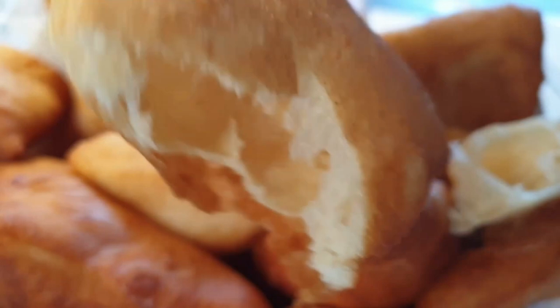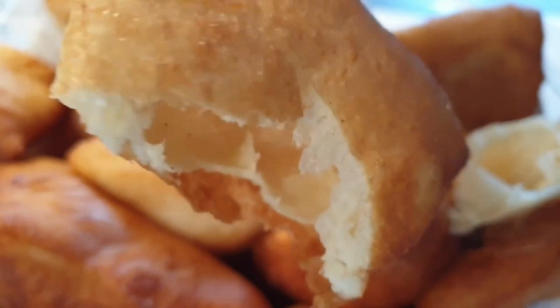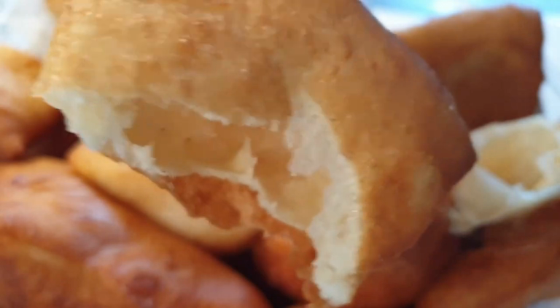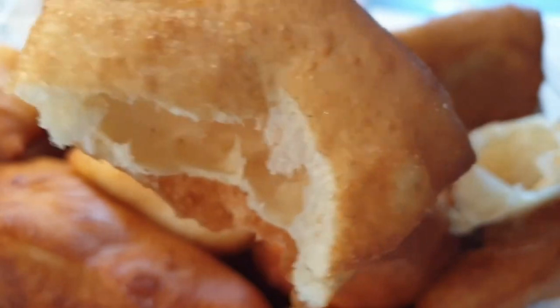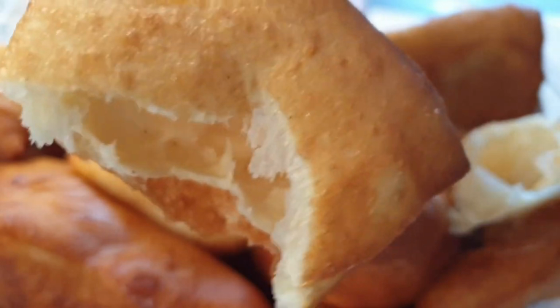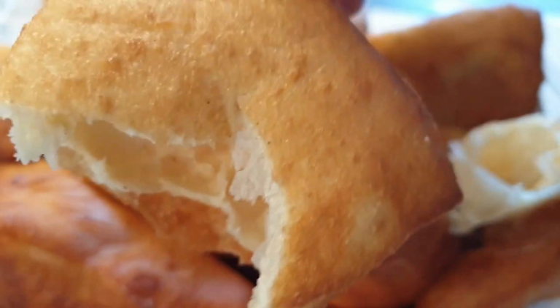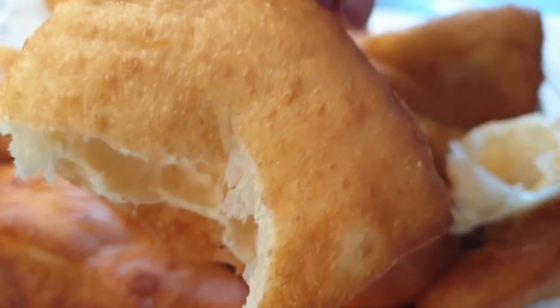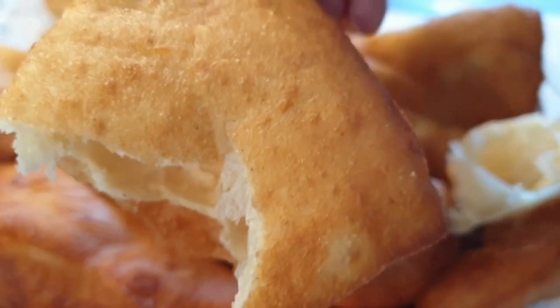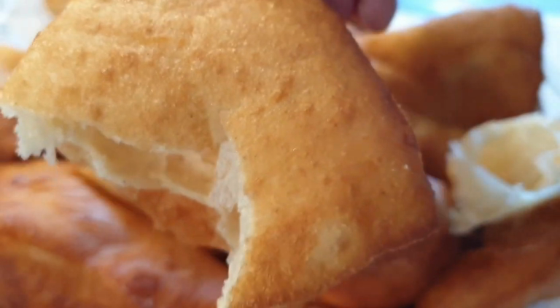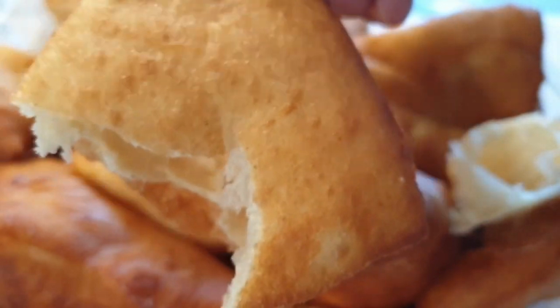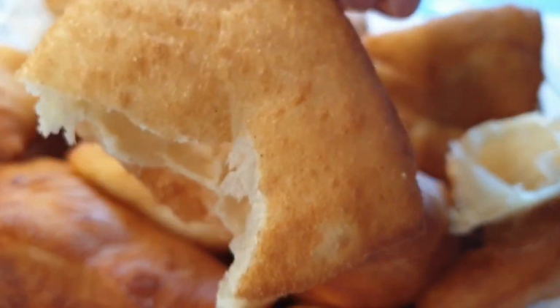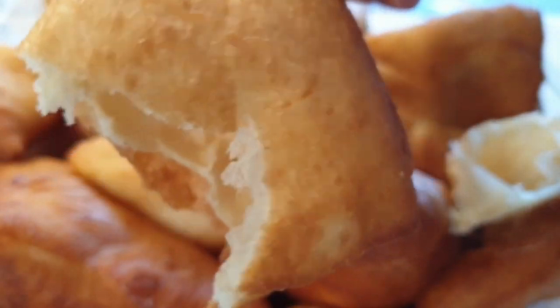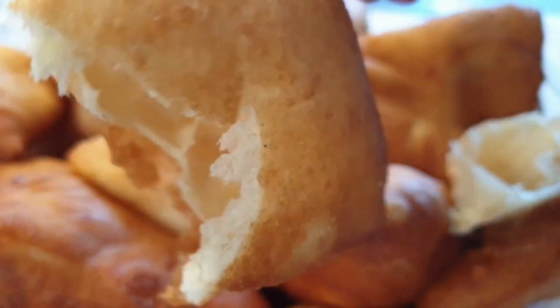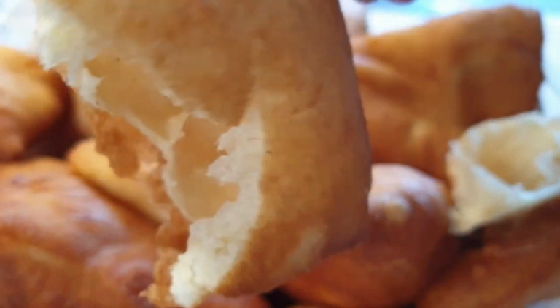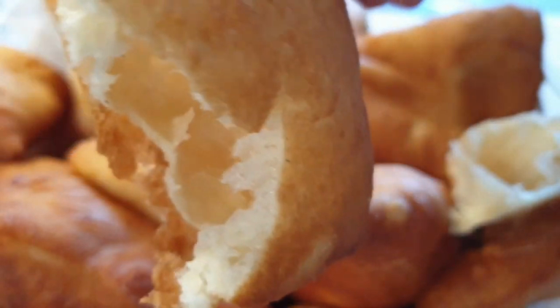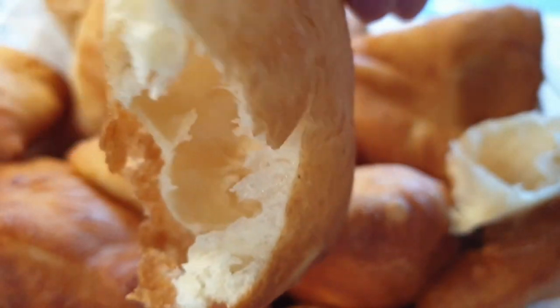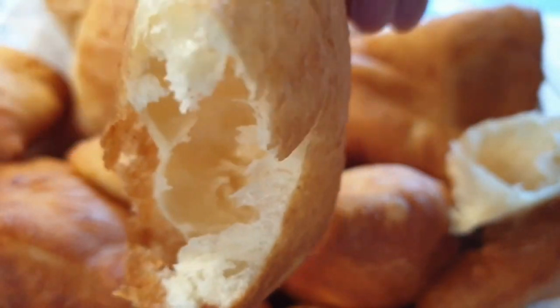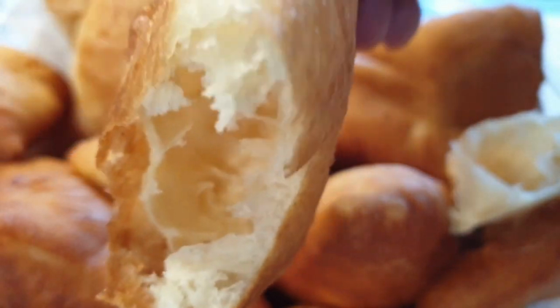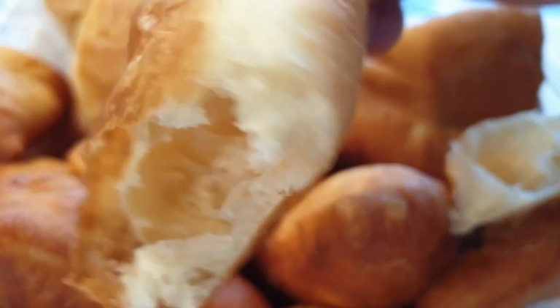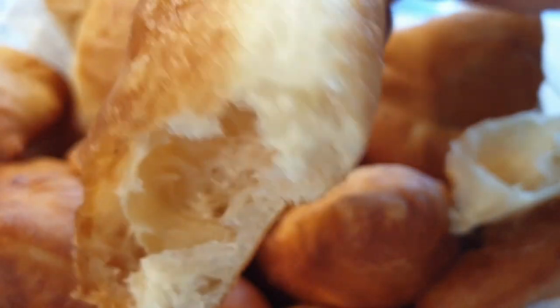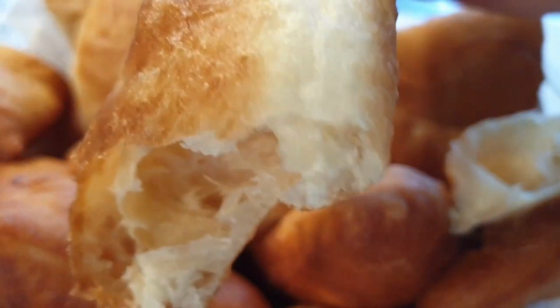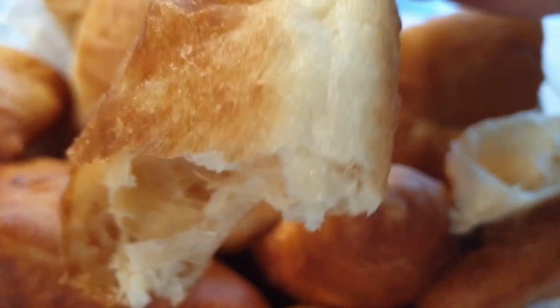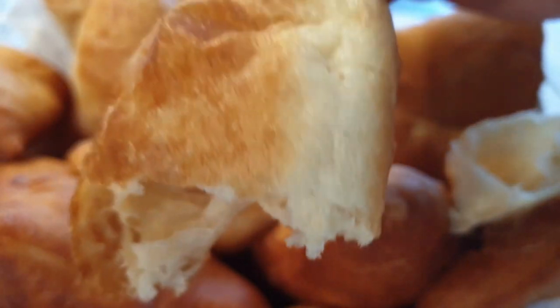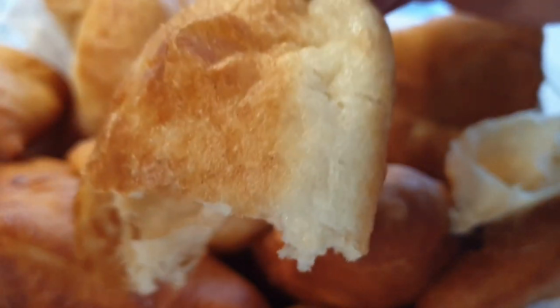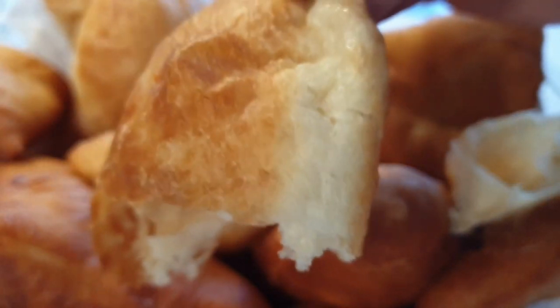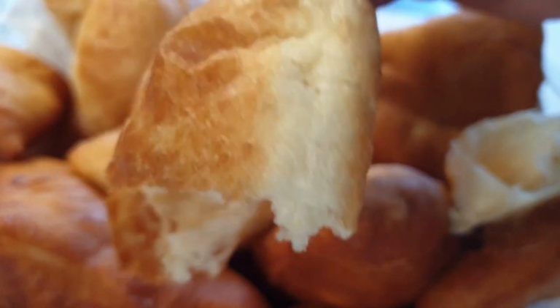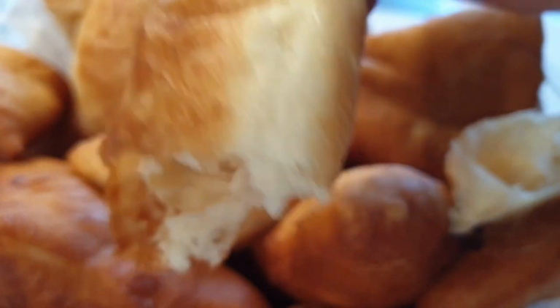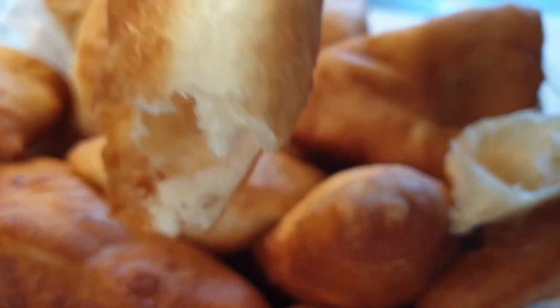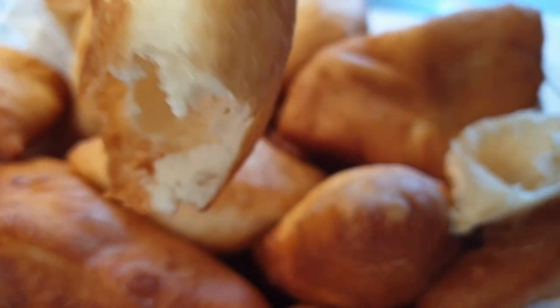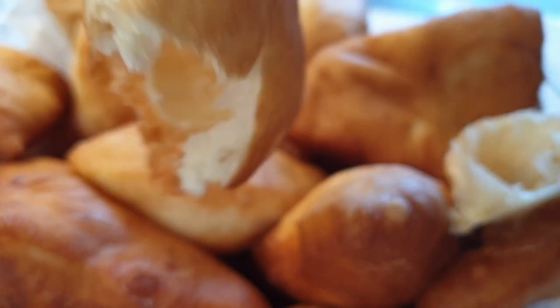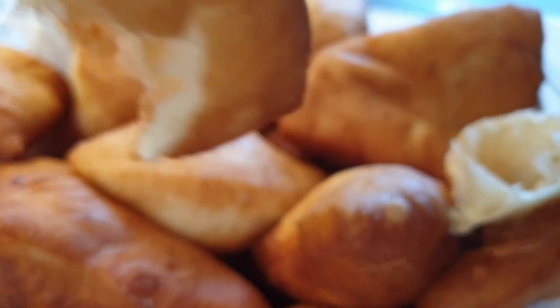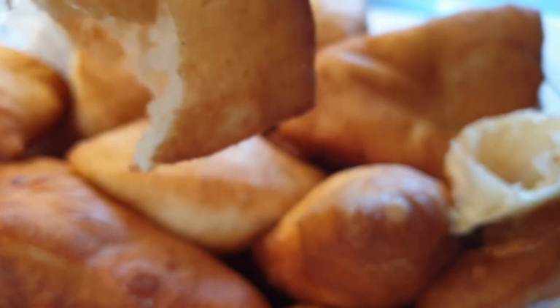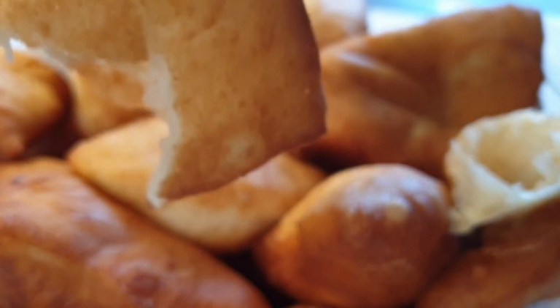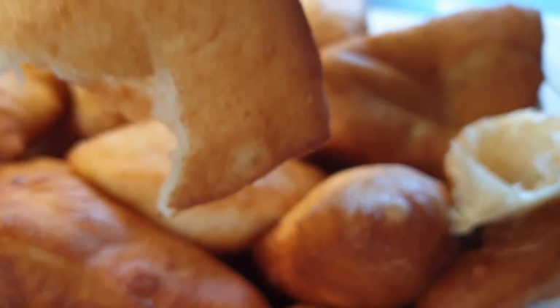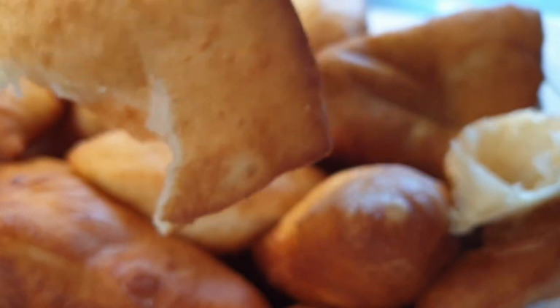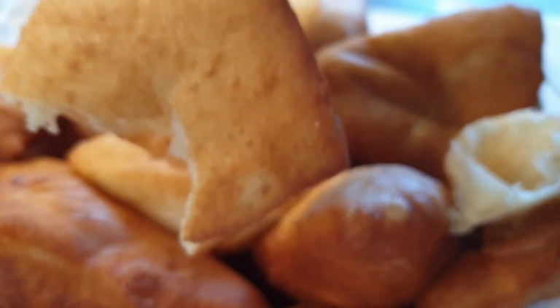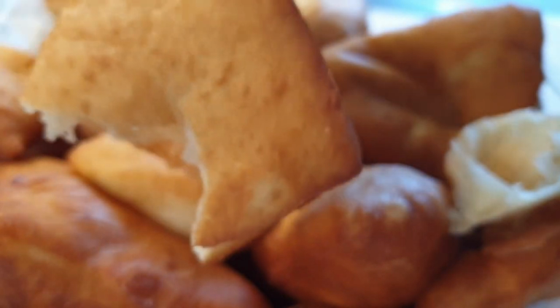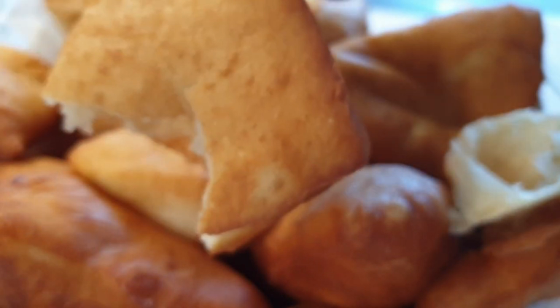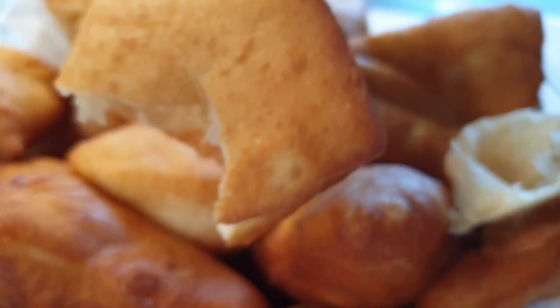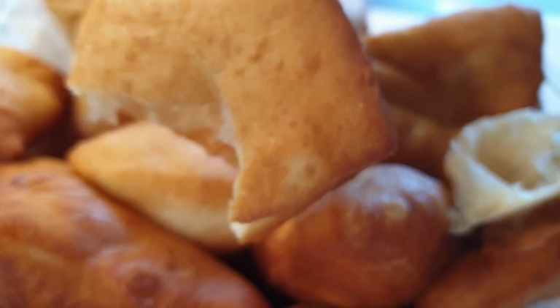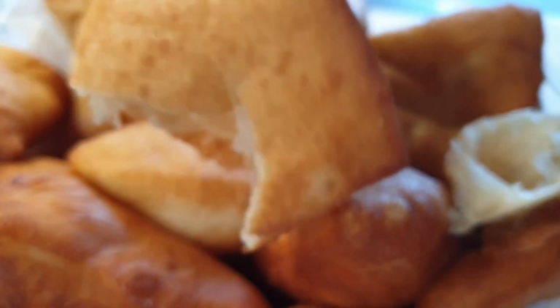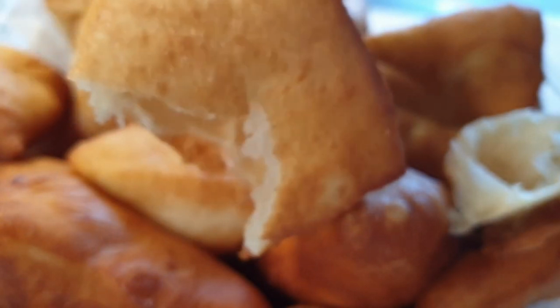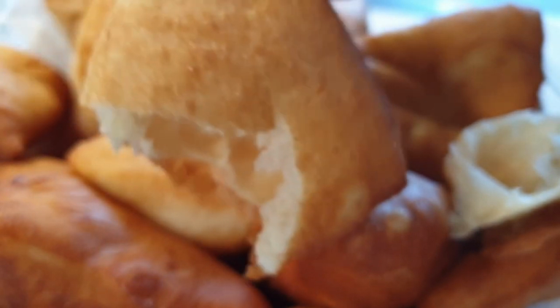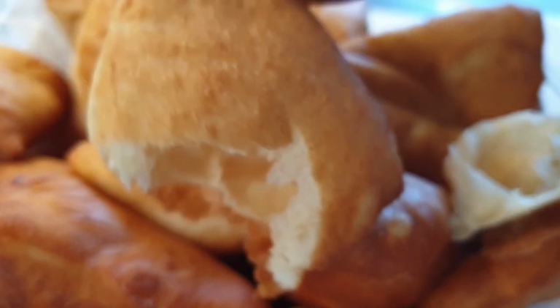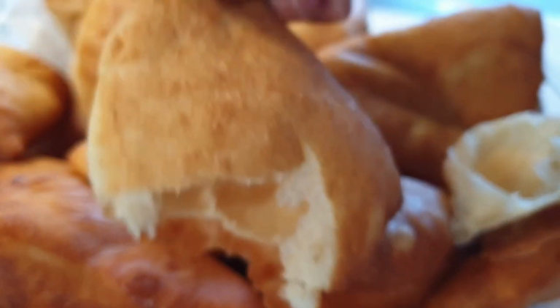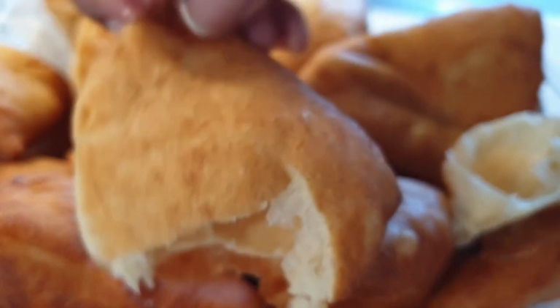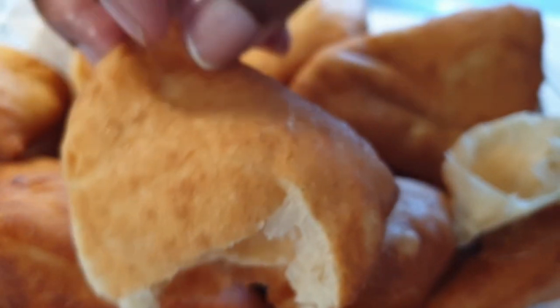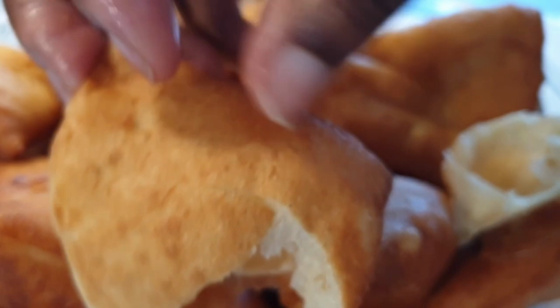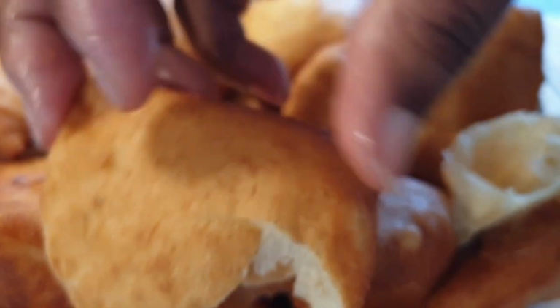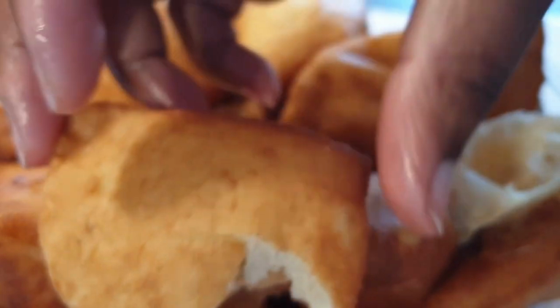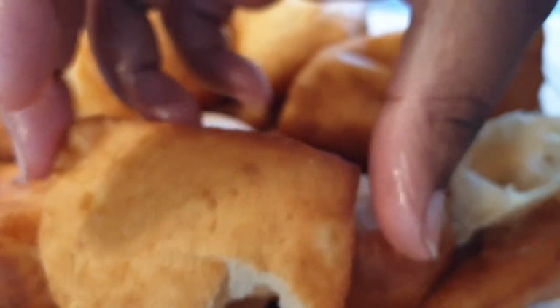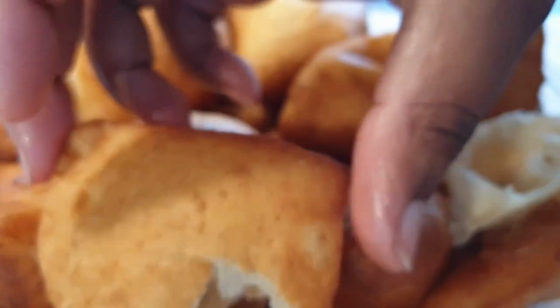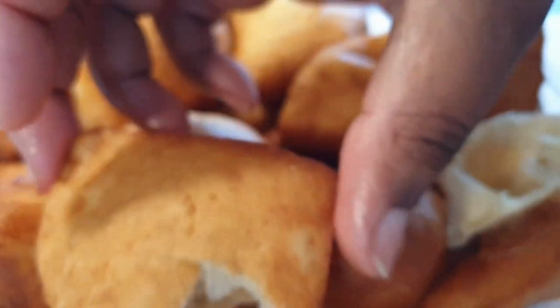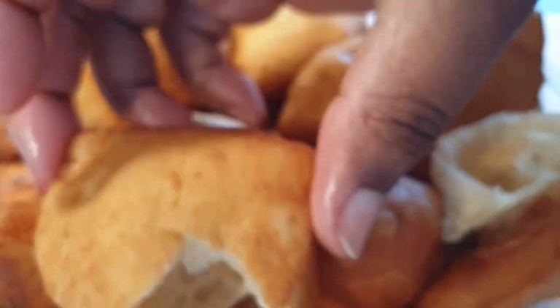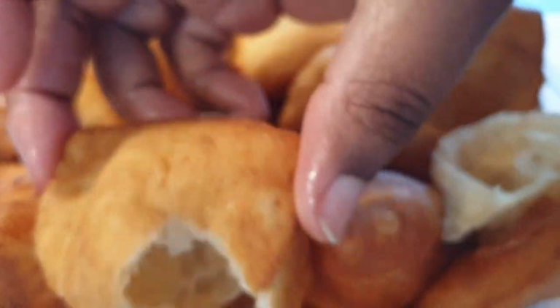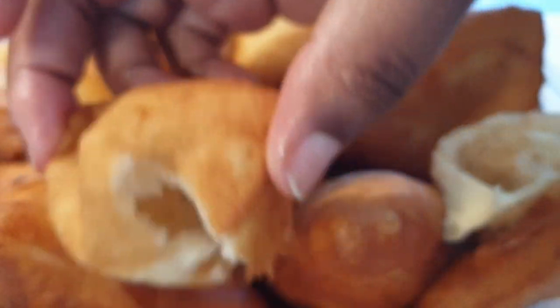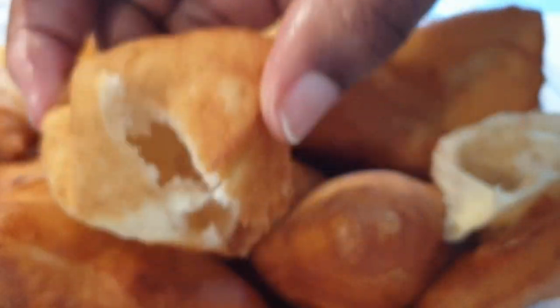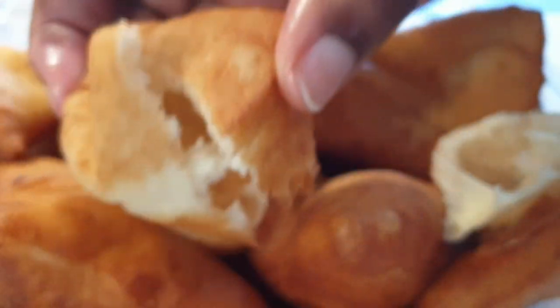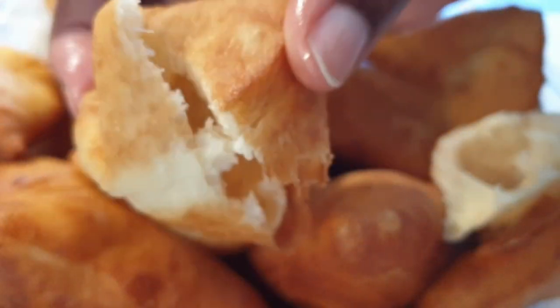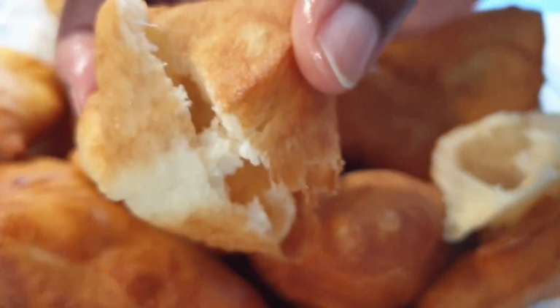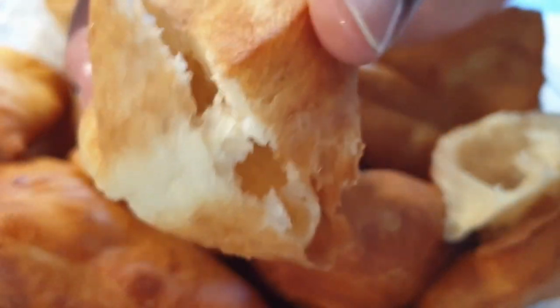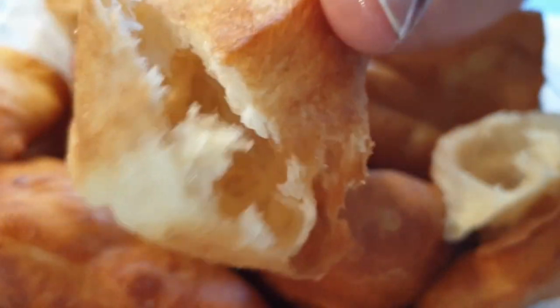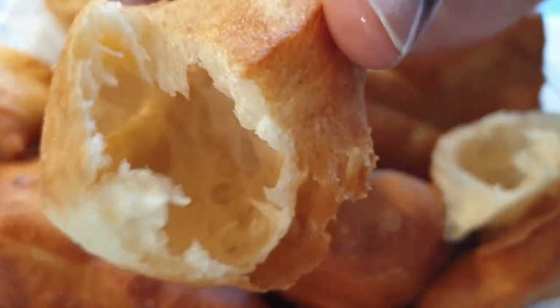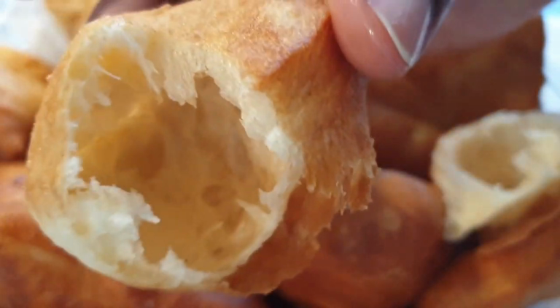Hello there, welcome. Today we'll be making simple Mahamri from home, and if you're stopping by for the first time please consider subscribing, and let's get started.